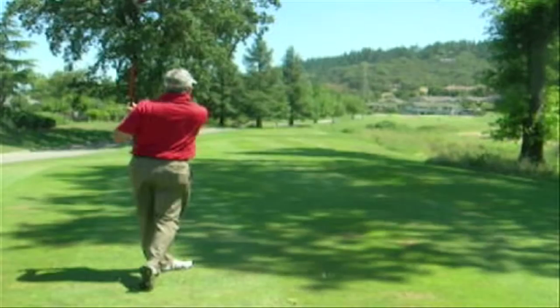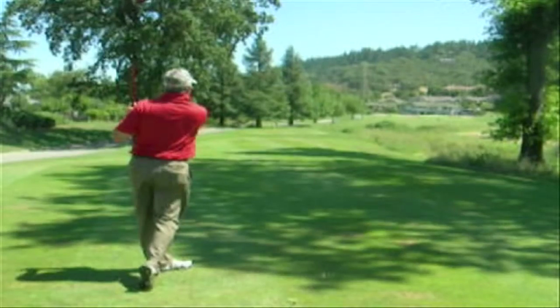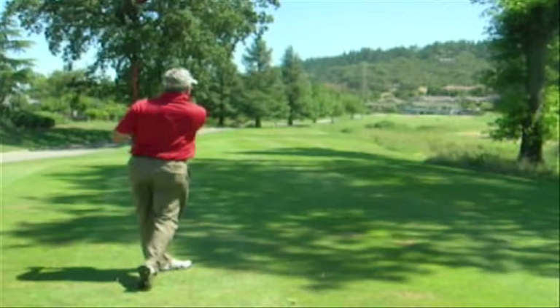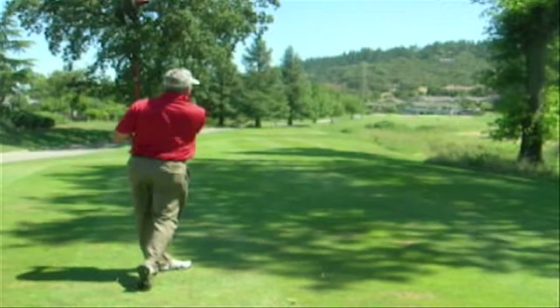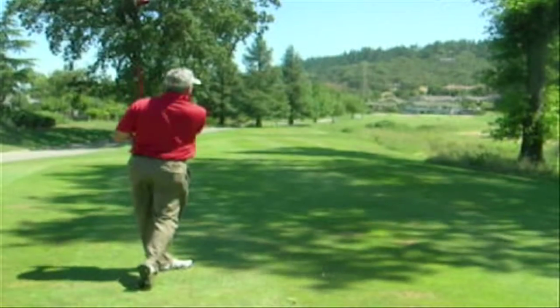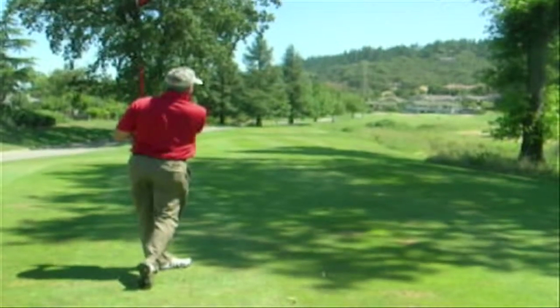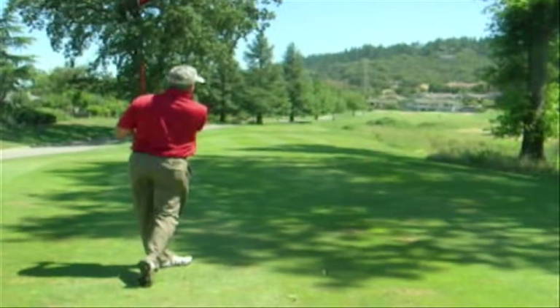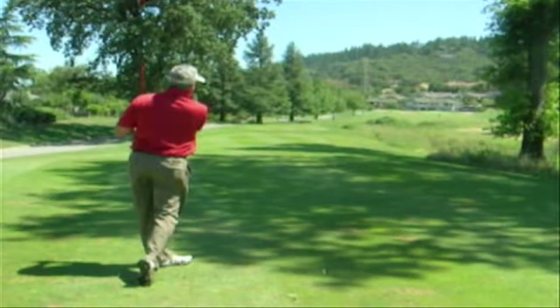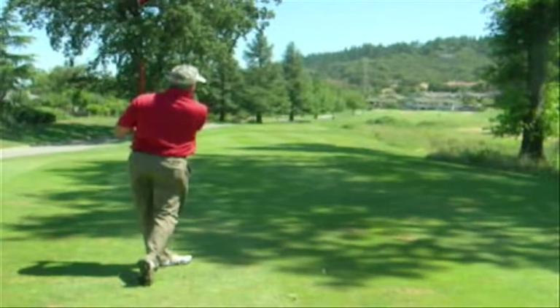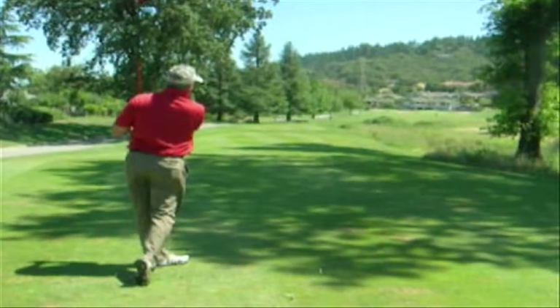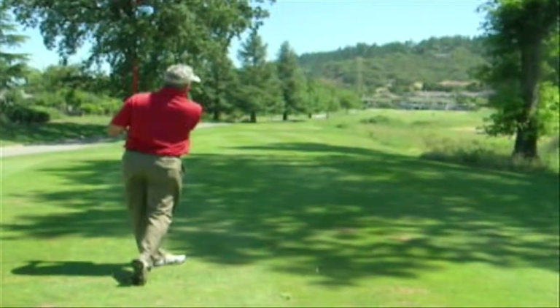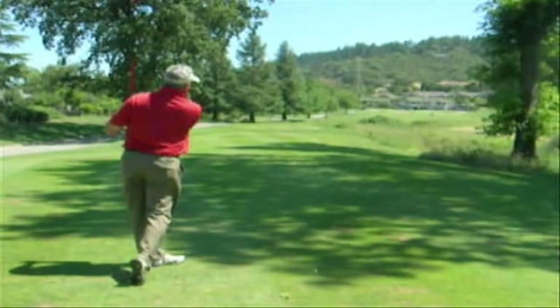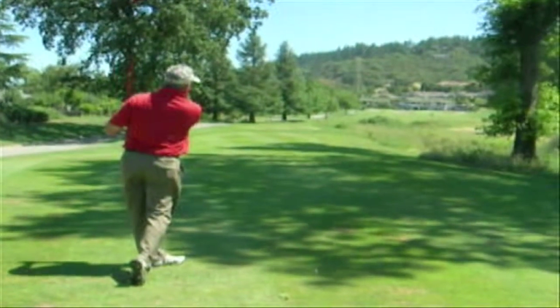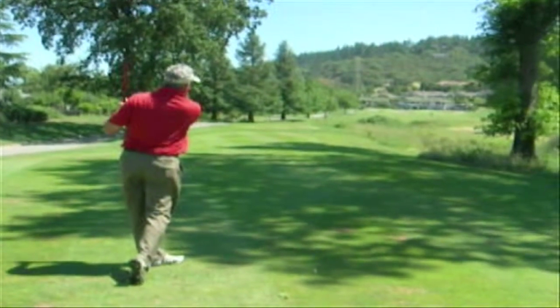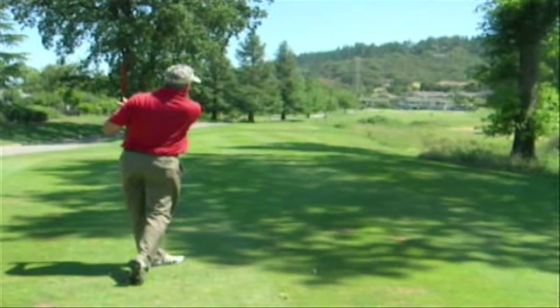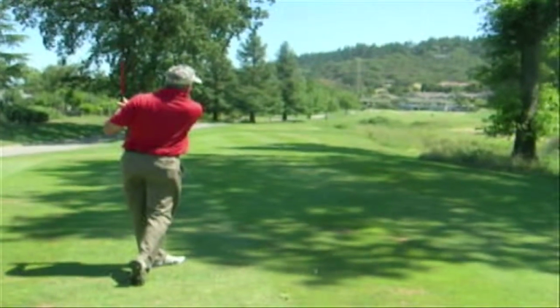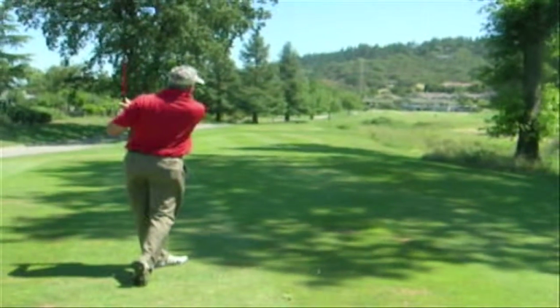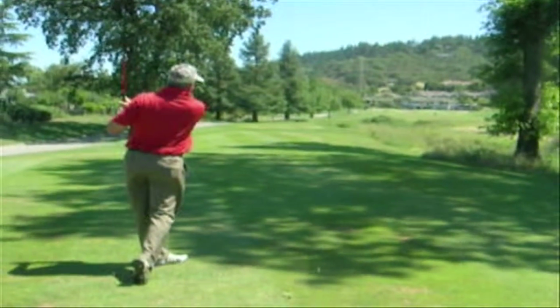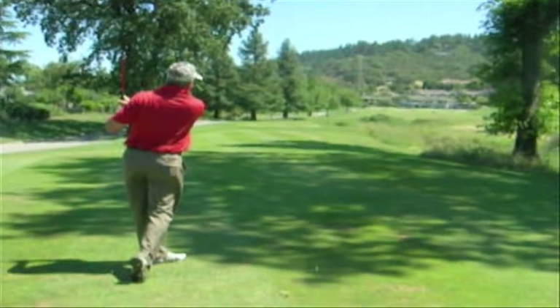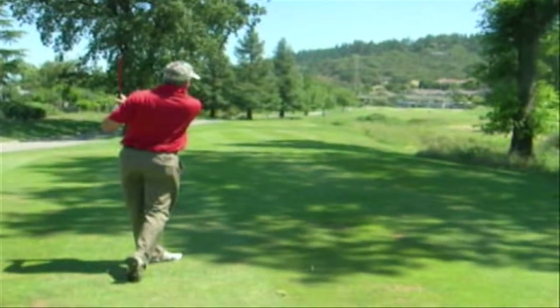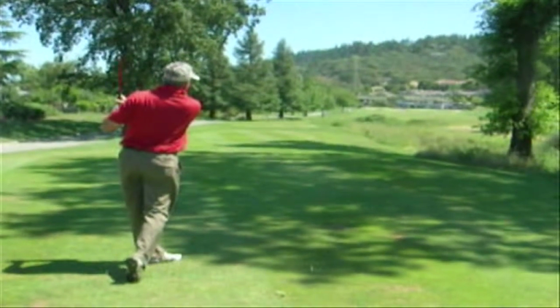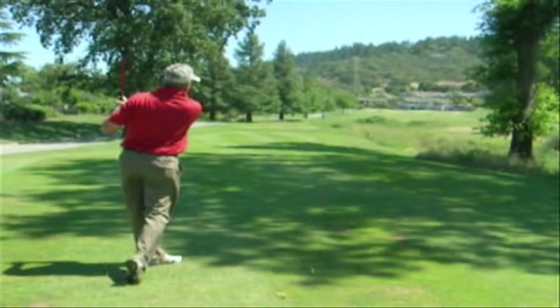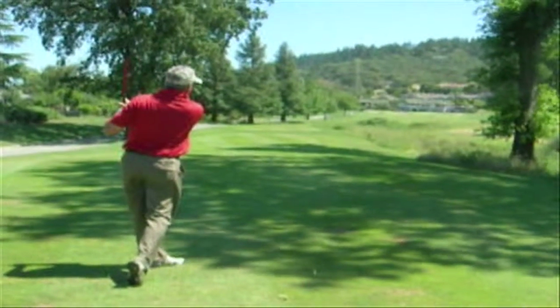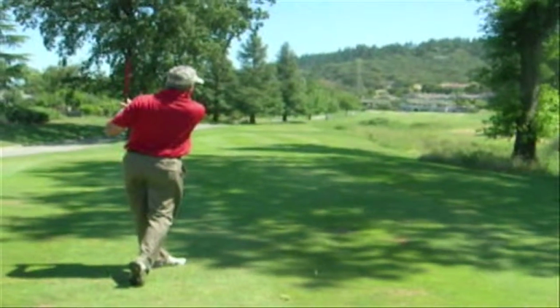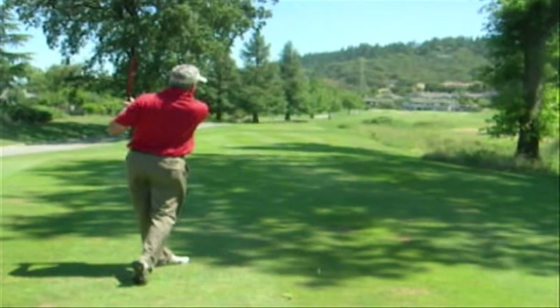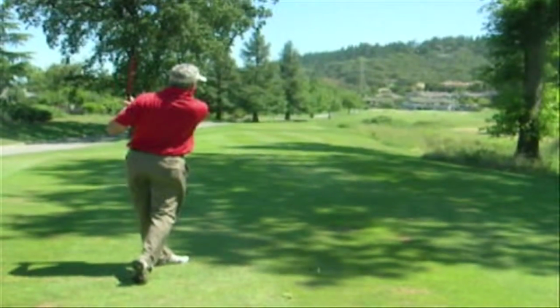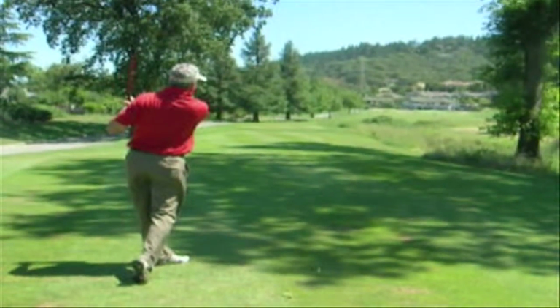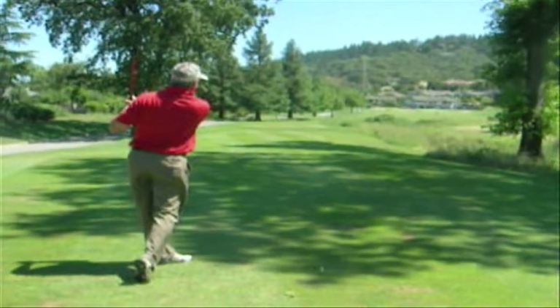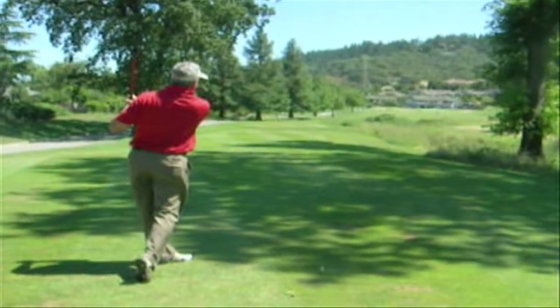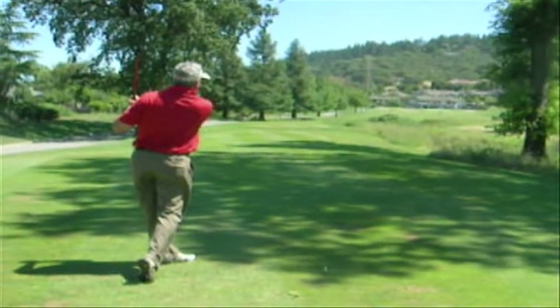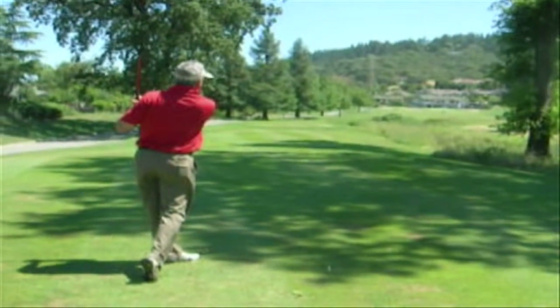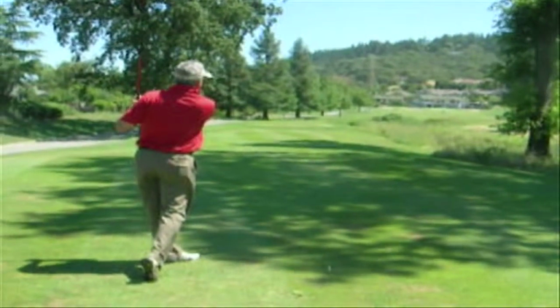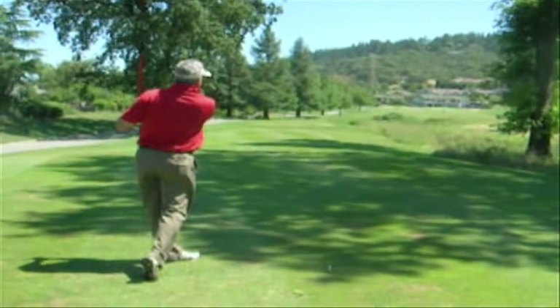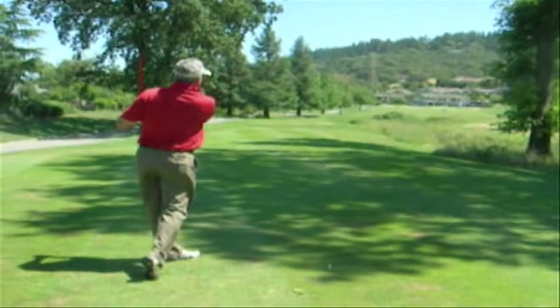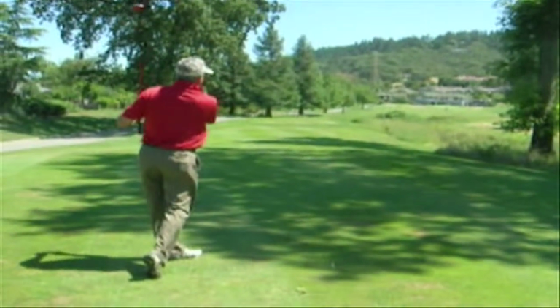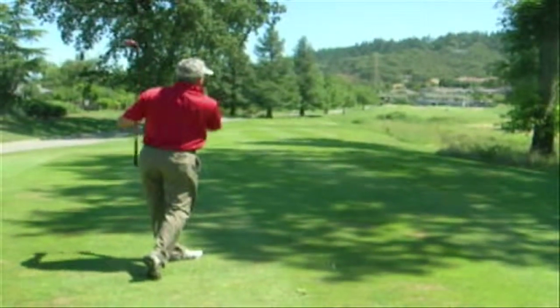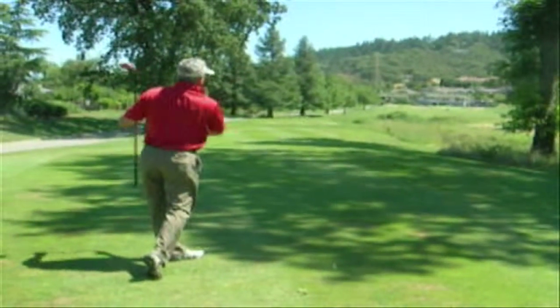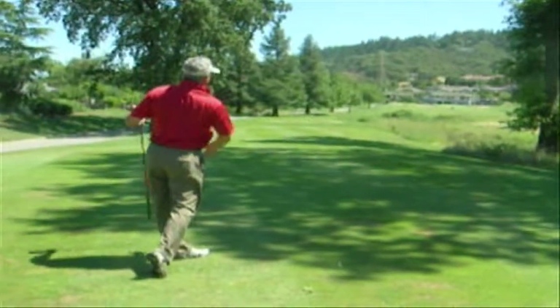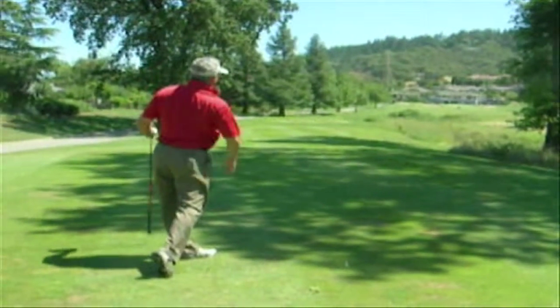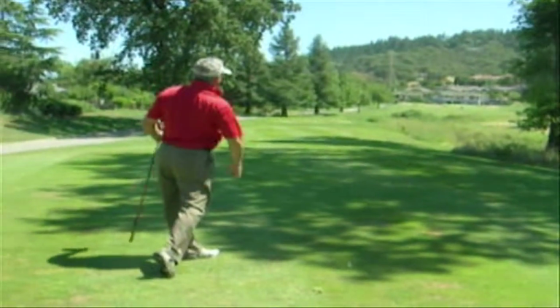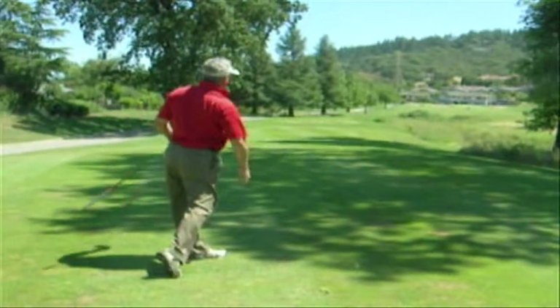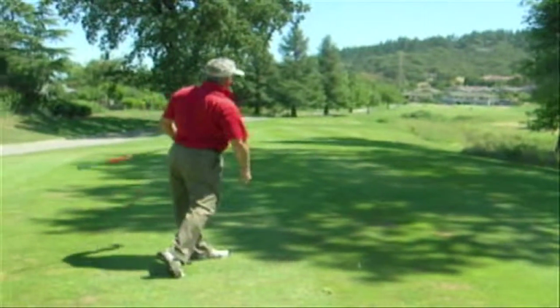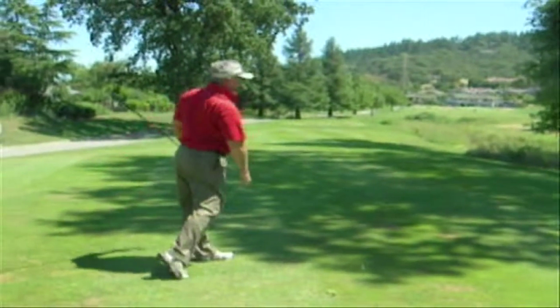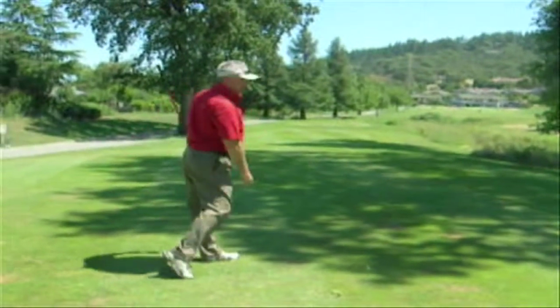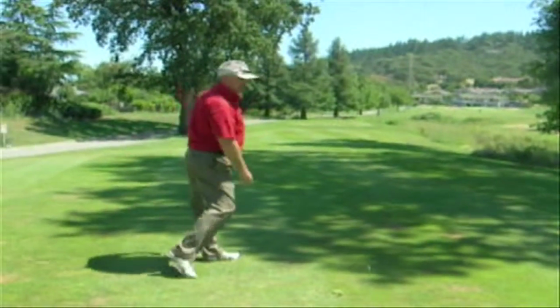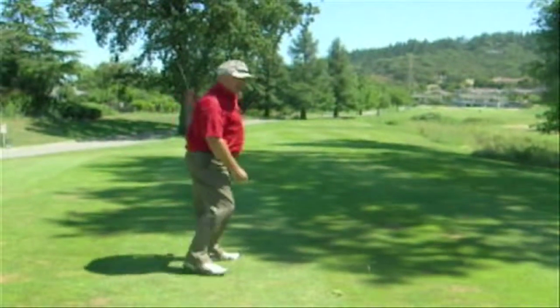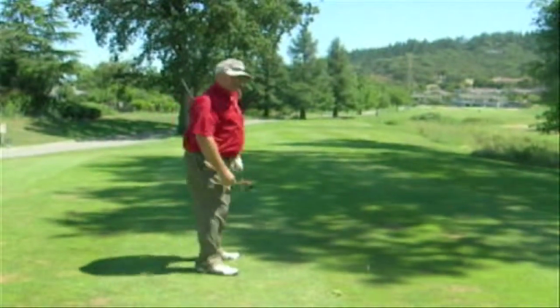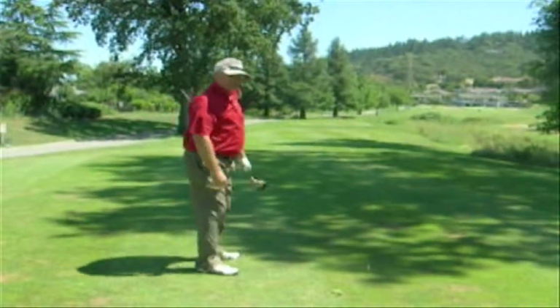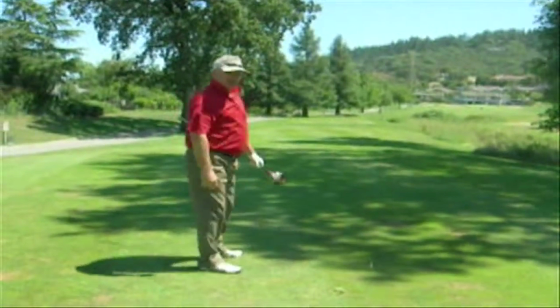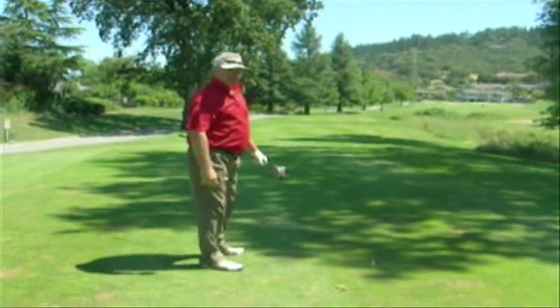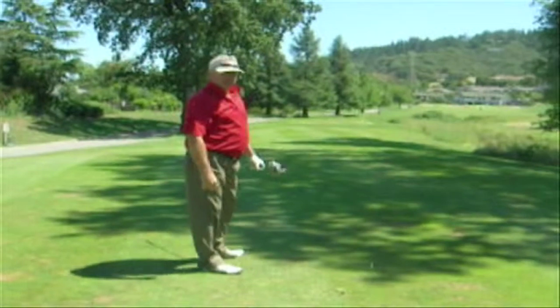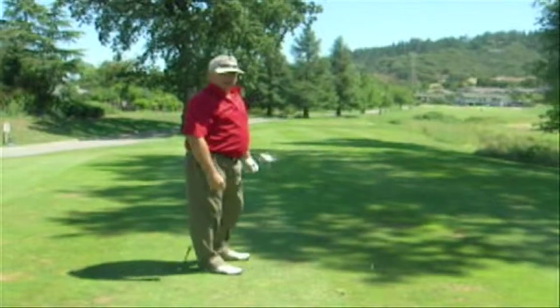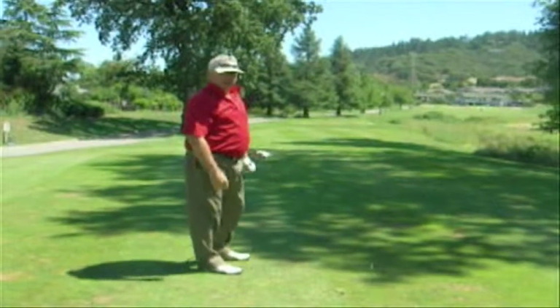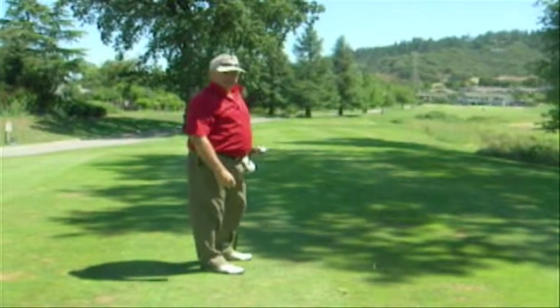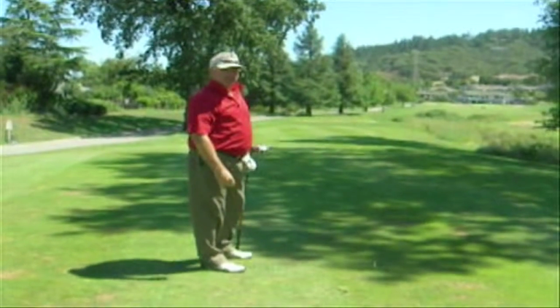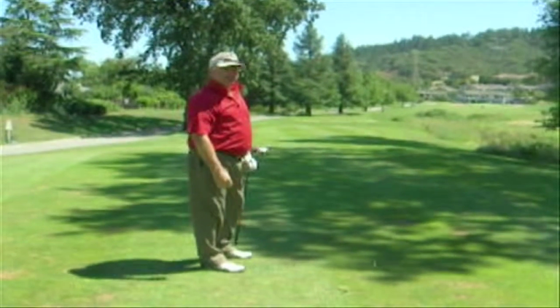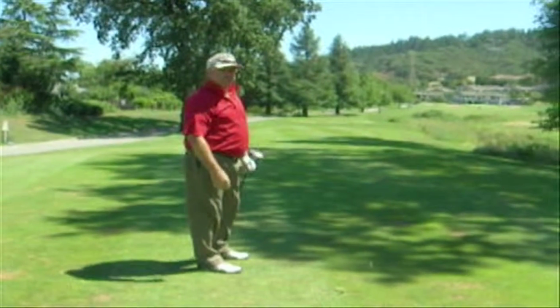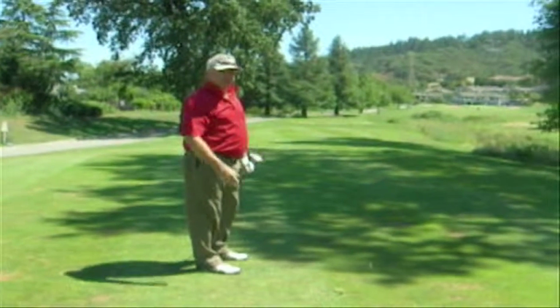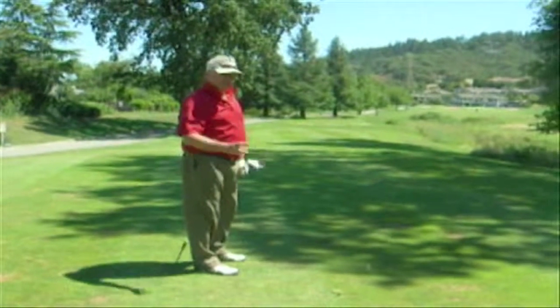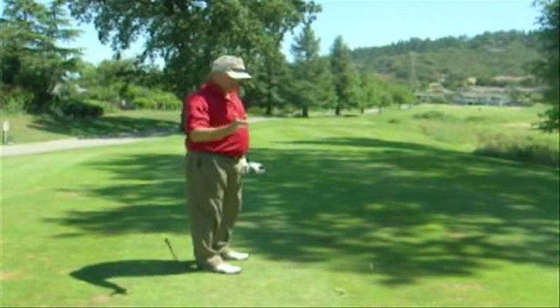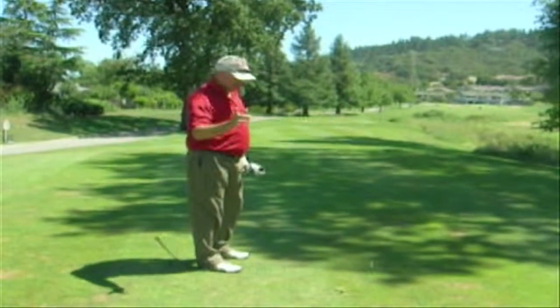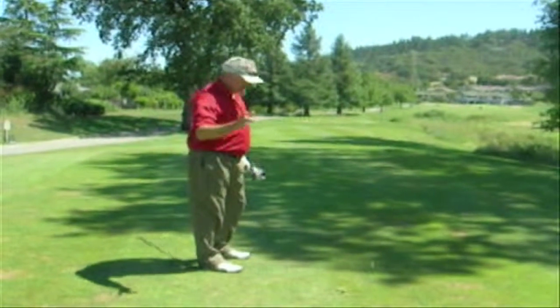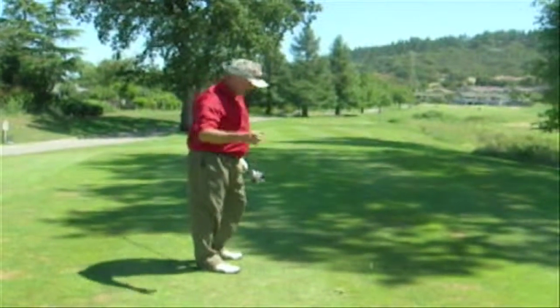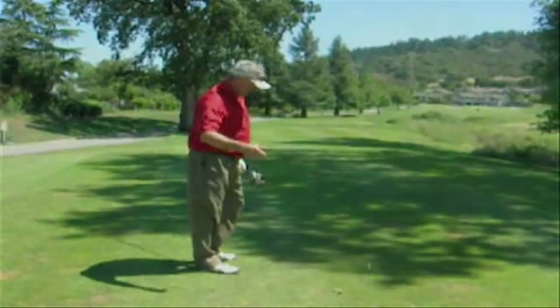As you can see, I finished with my hands fully on my left side, and that ball didn't cut more than five yards. Perfect shot.